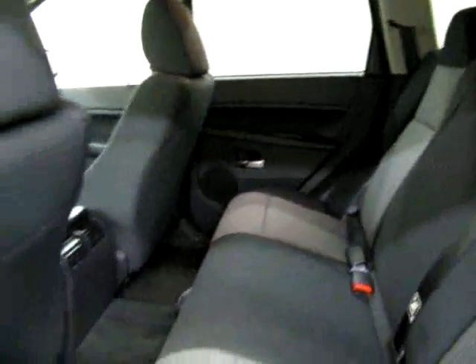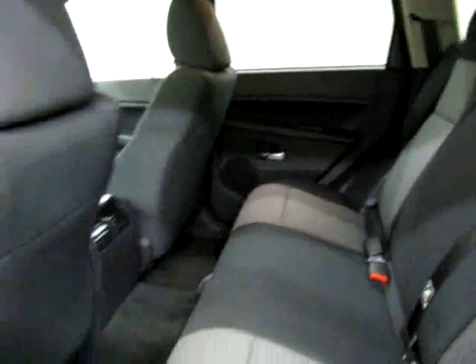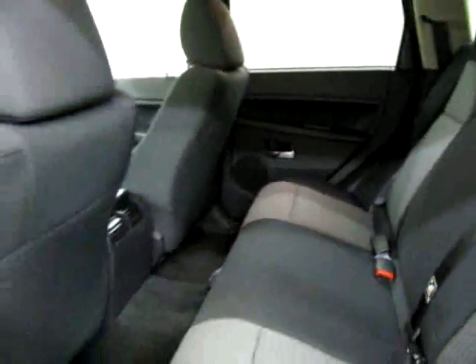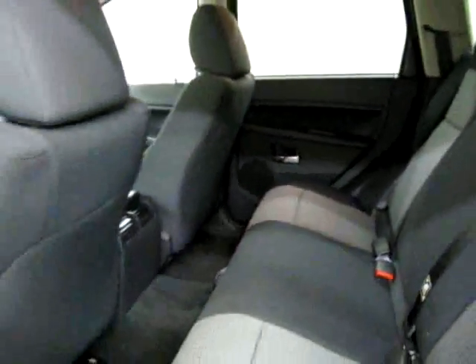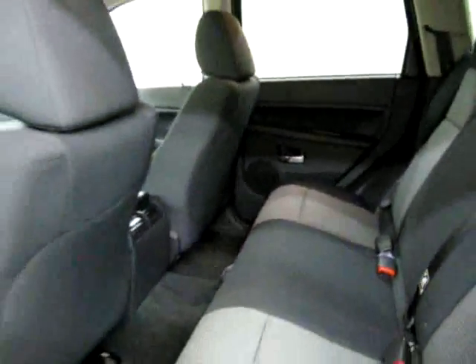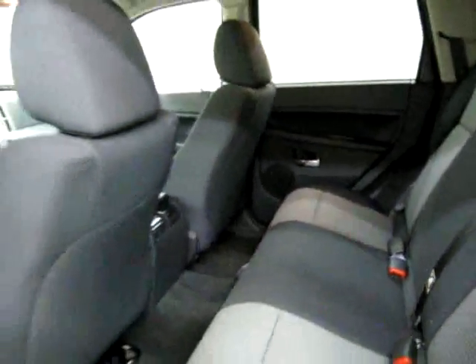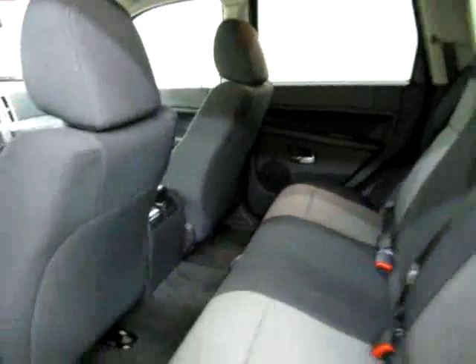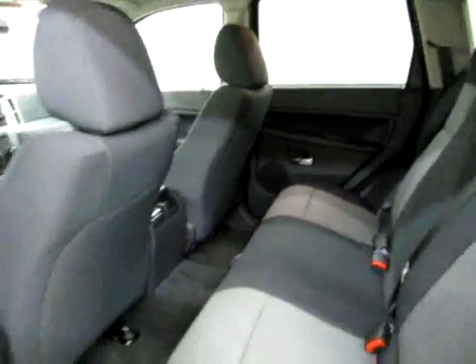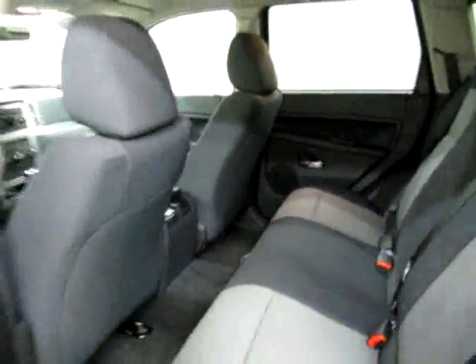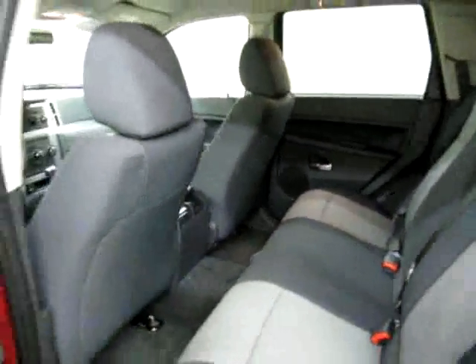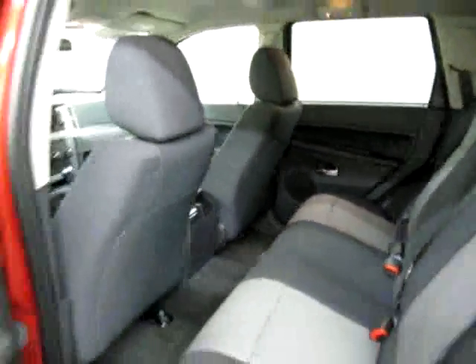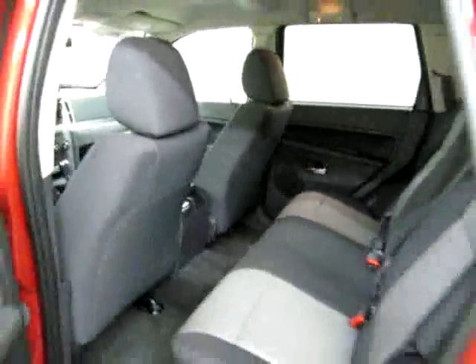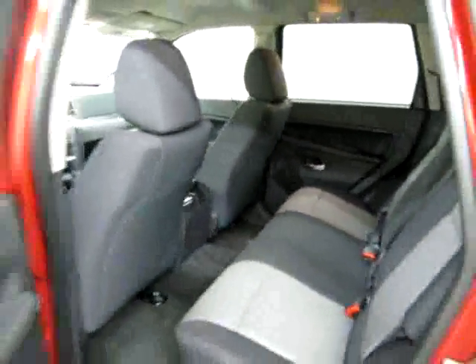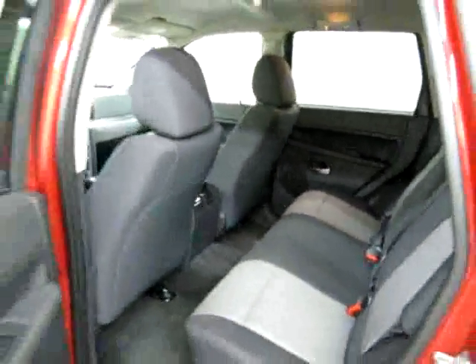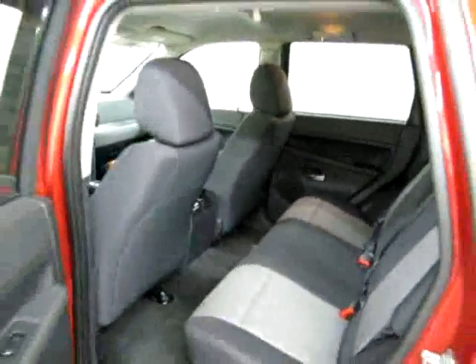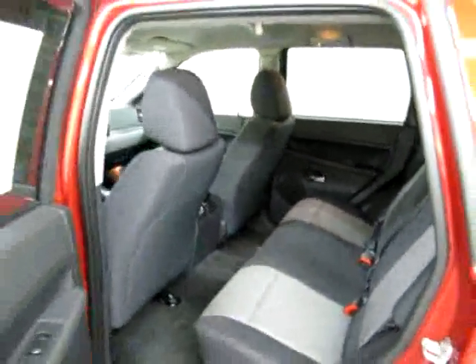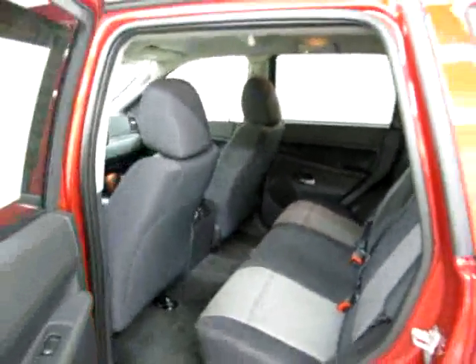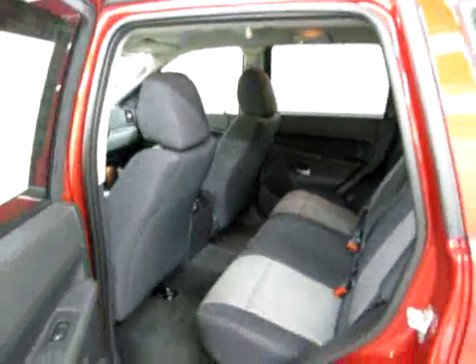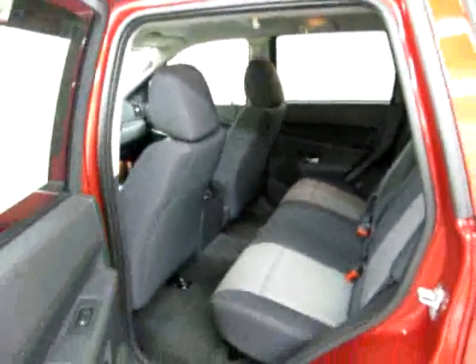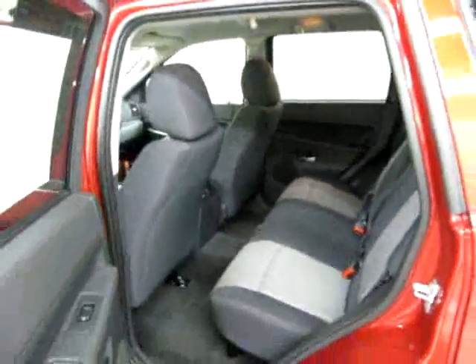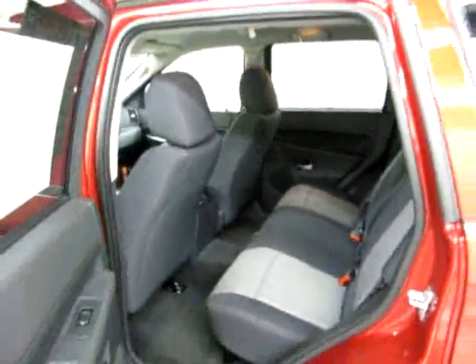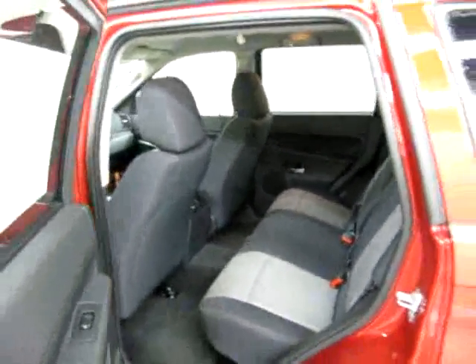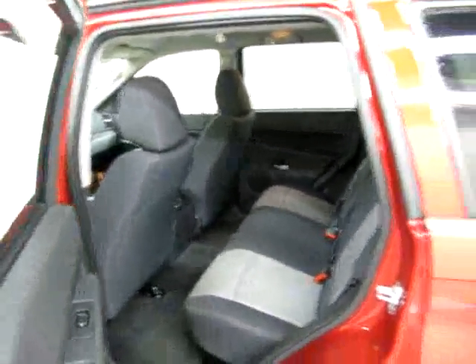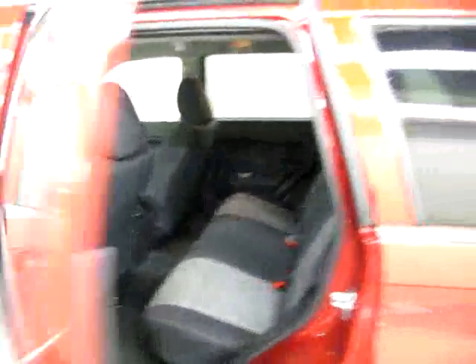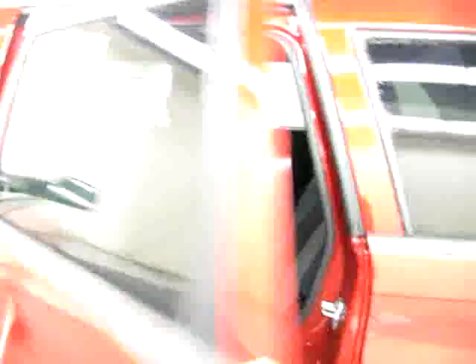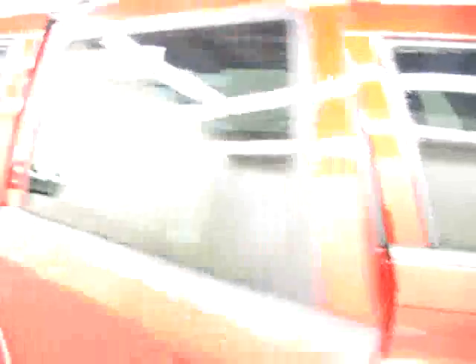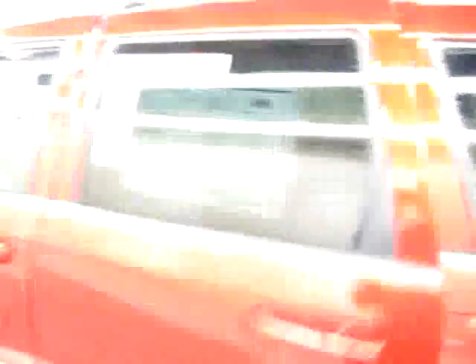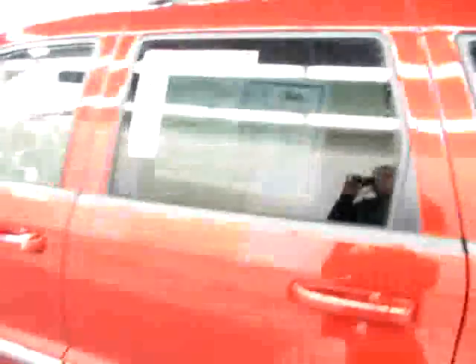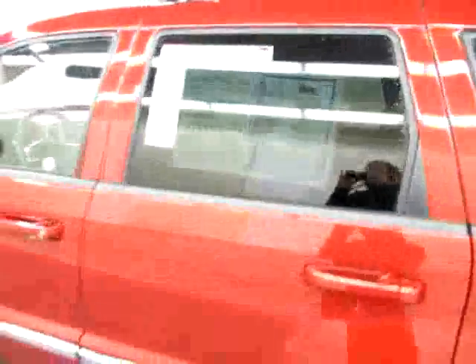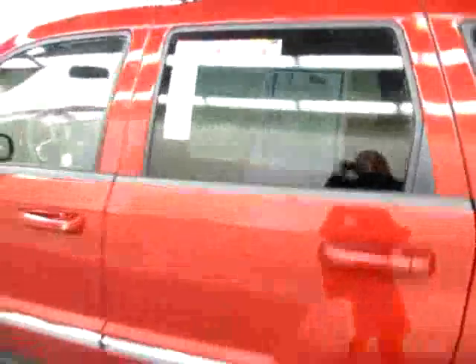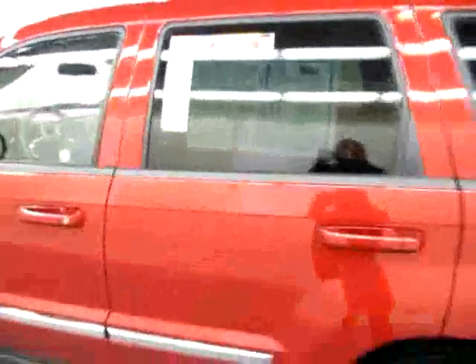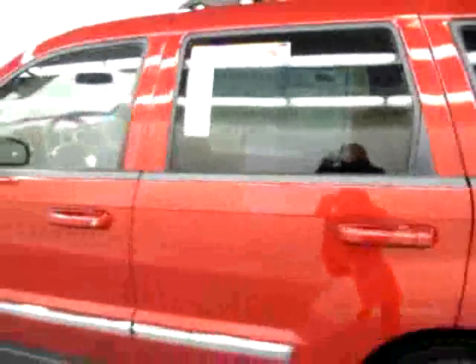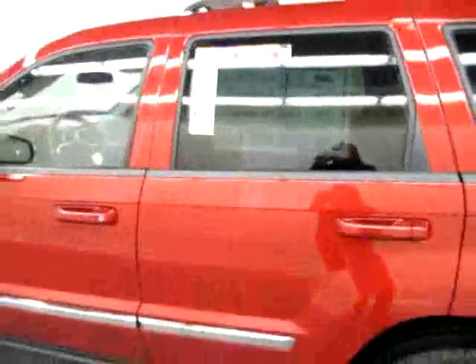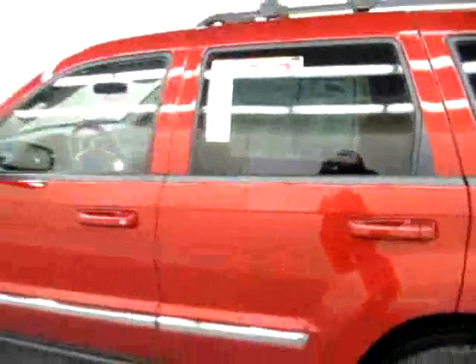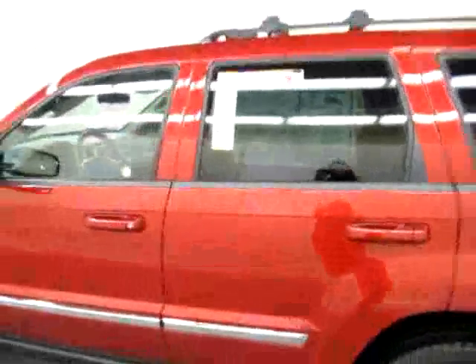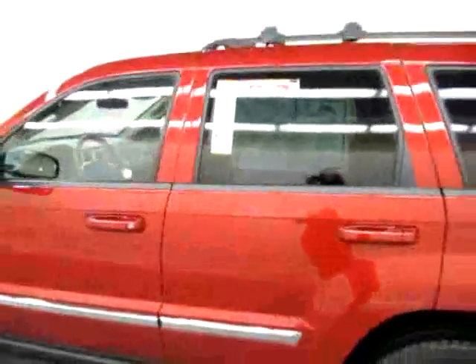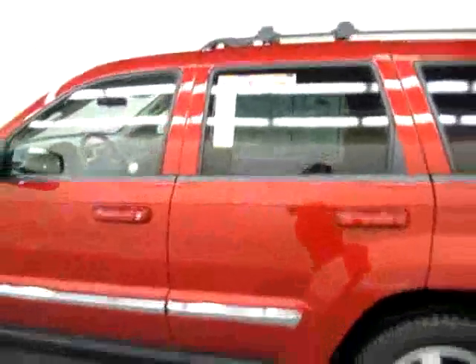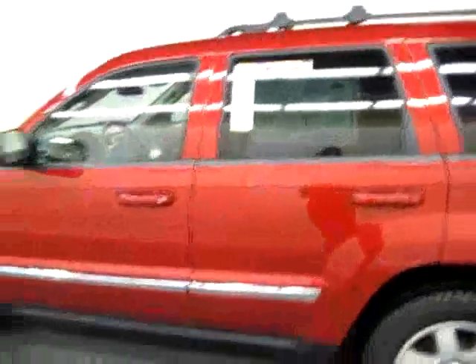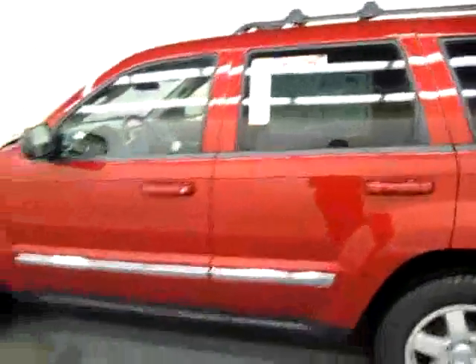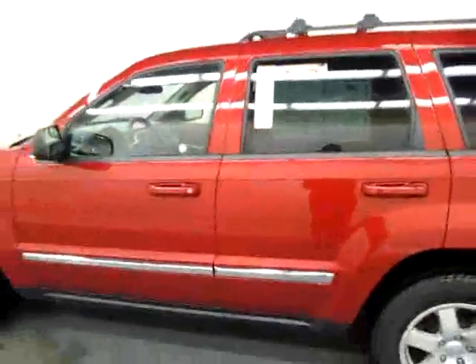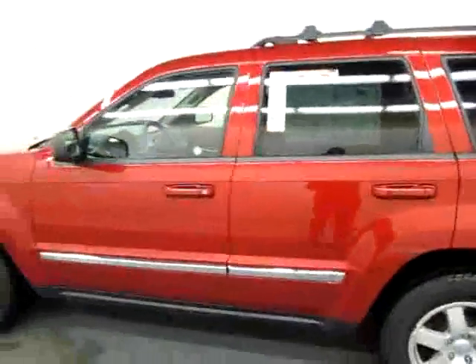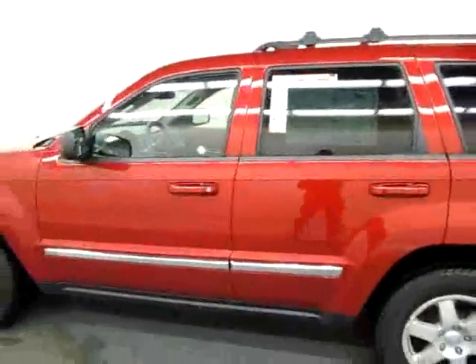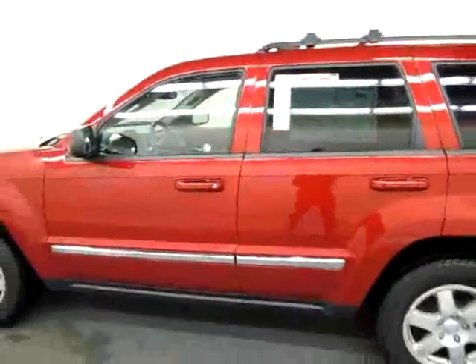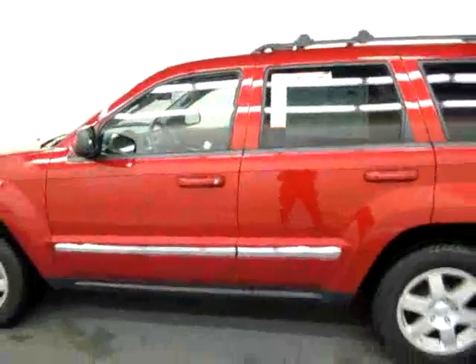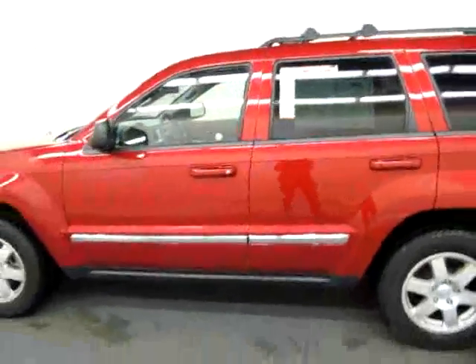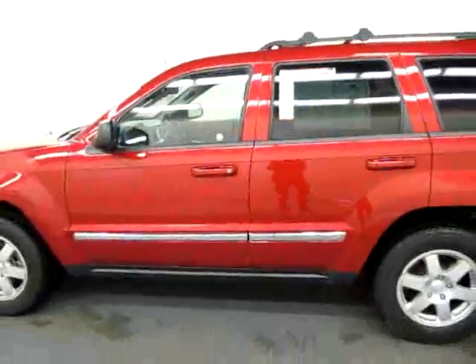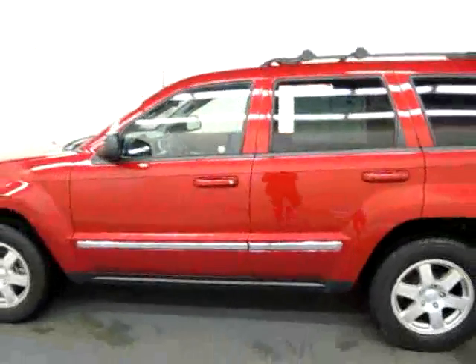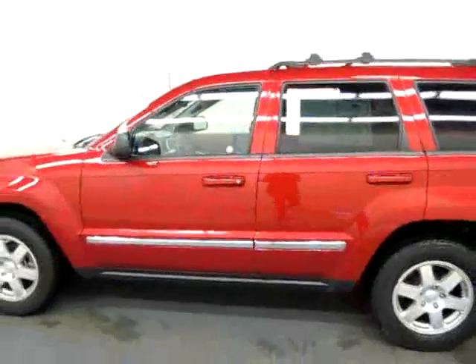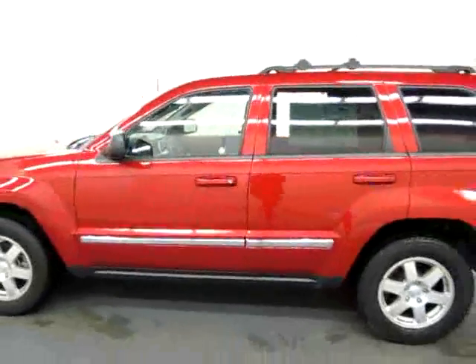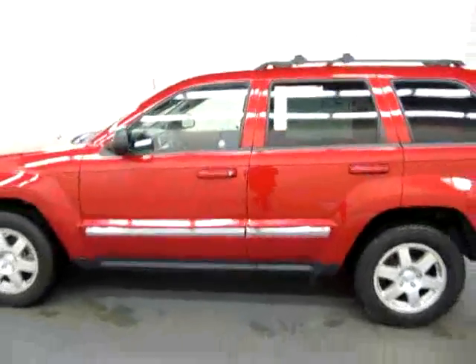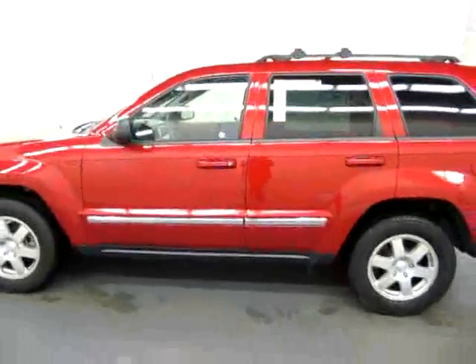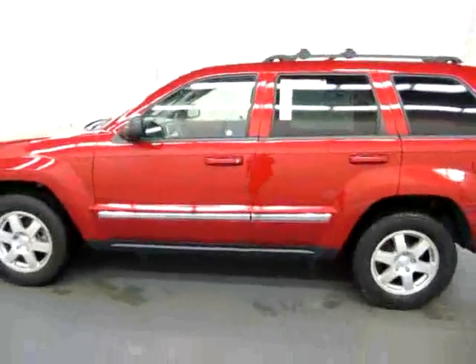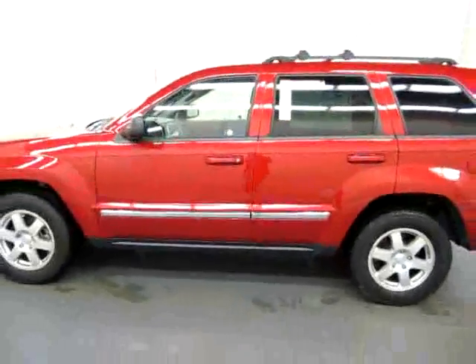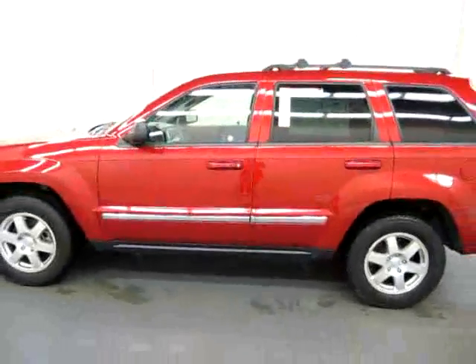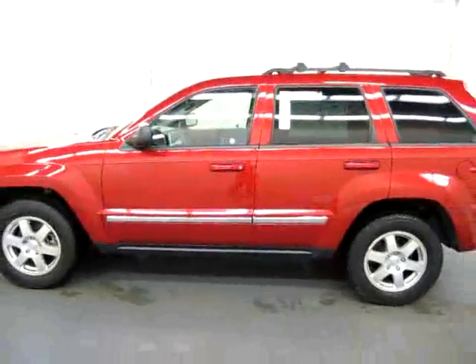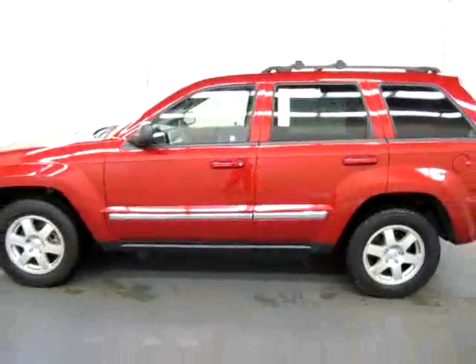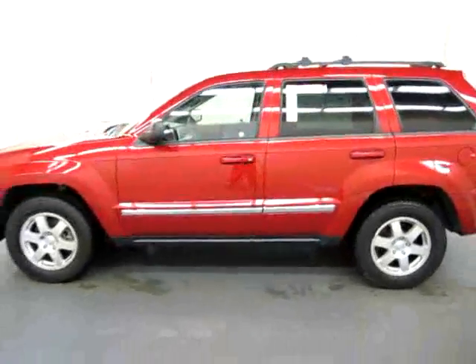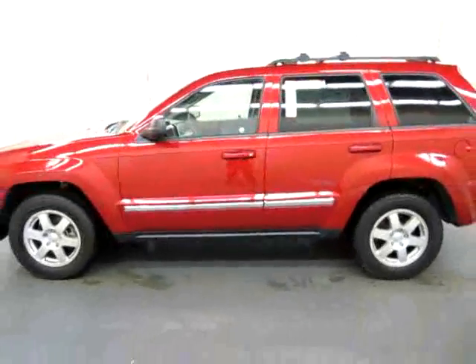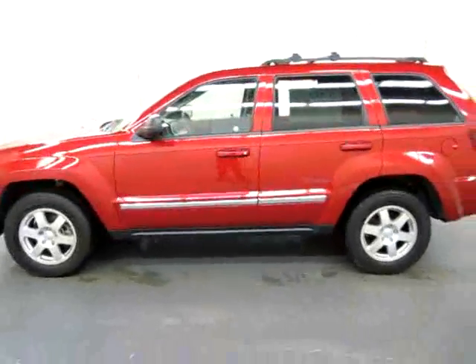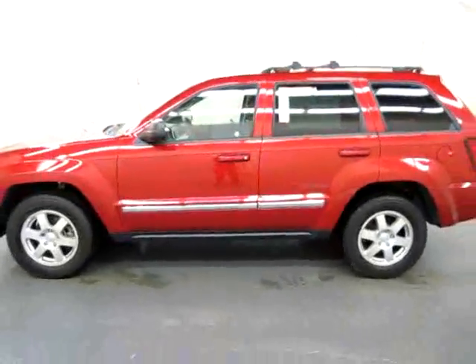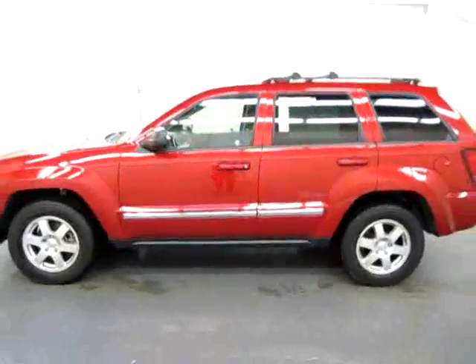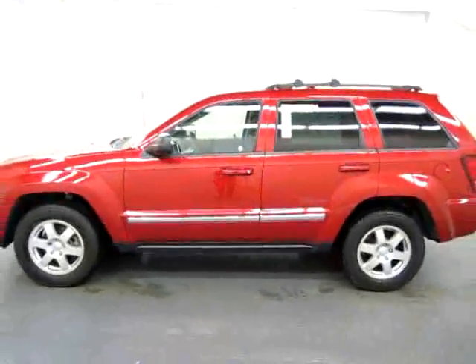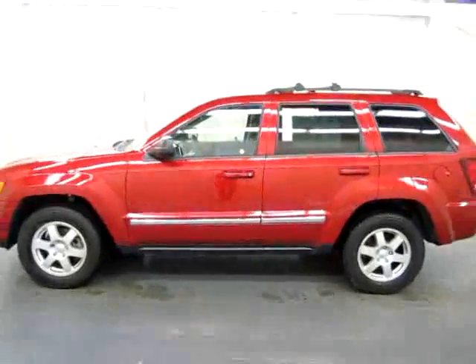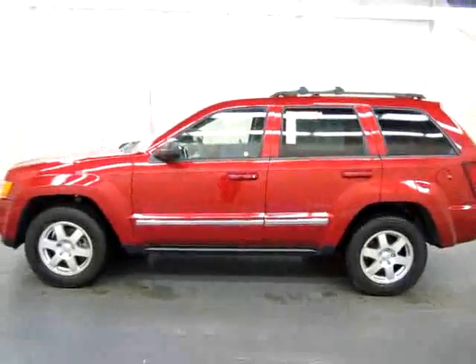This is a really beautiful truck. If you're interested in taking a closer look, please stop by Used Car King in Cortland, New York, or shop at usedcarking.com.